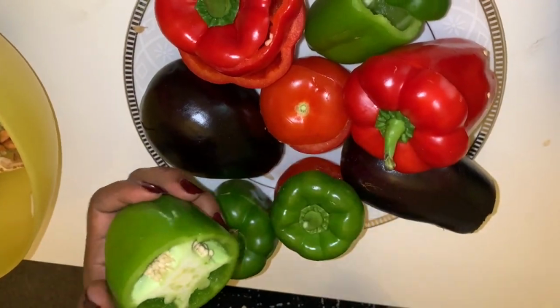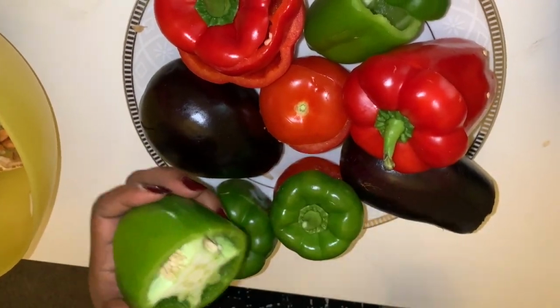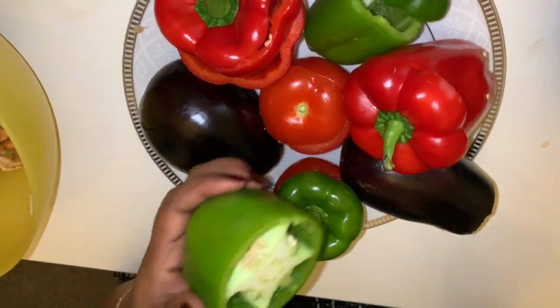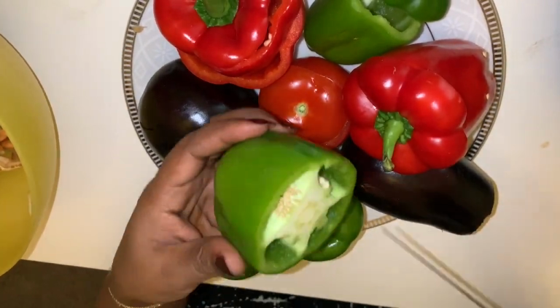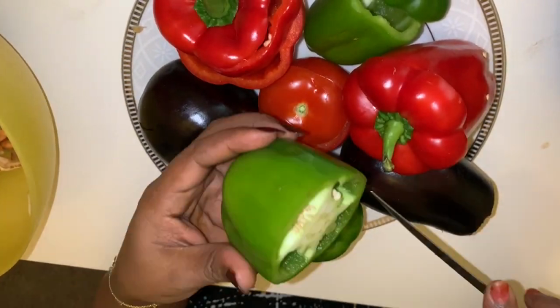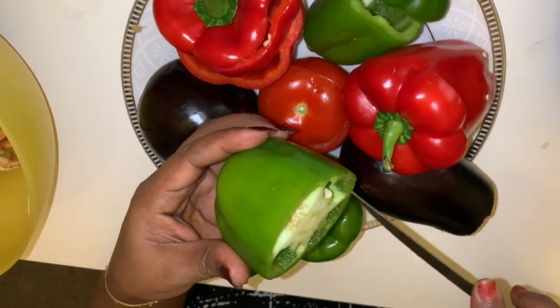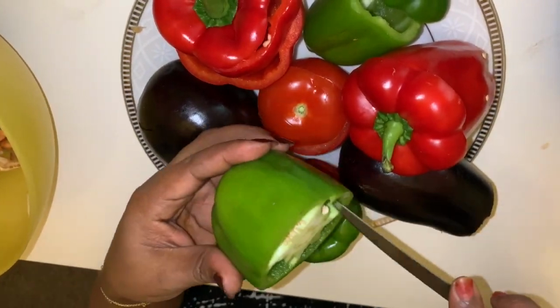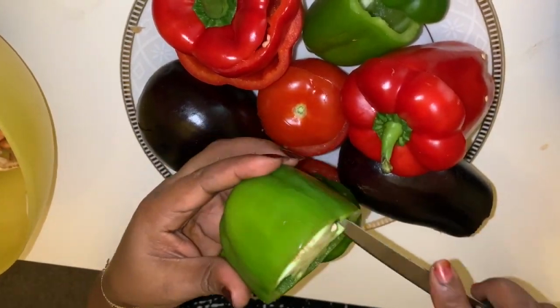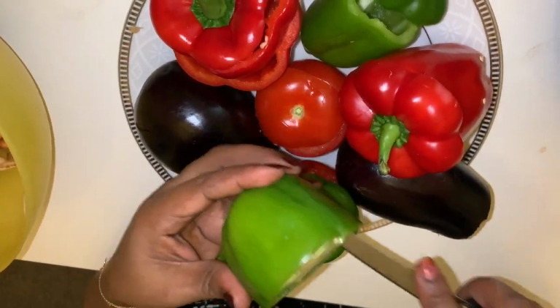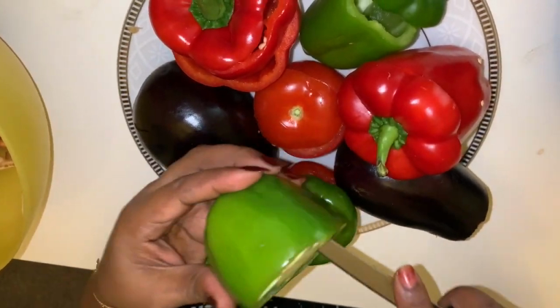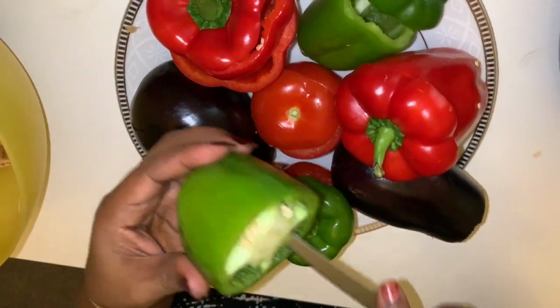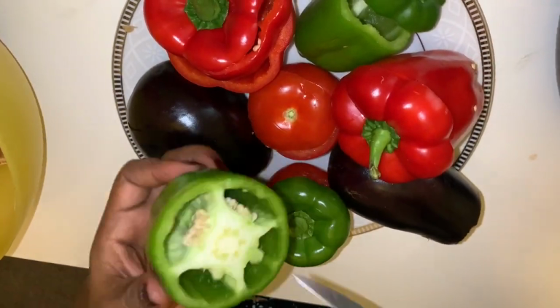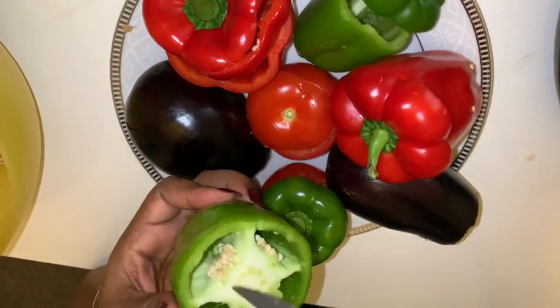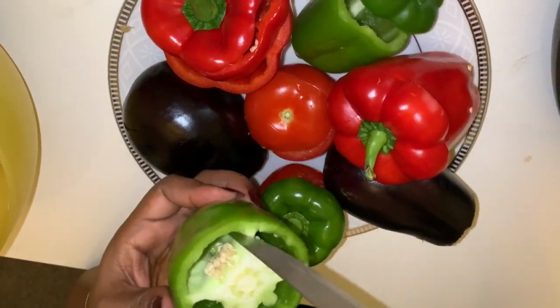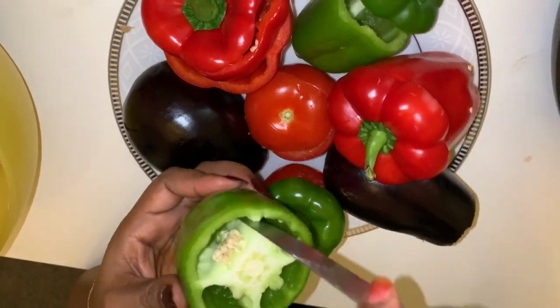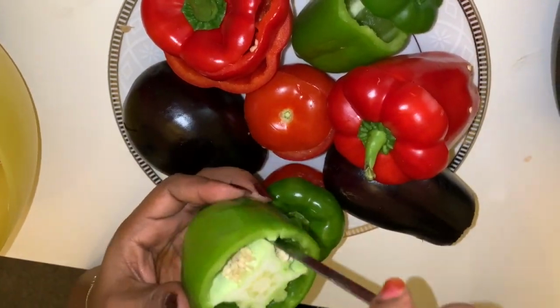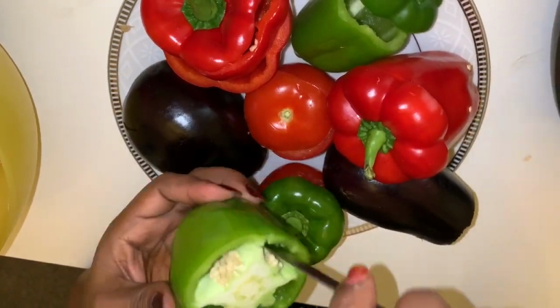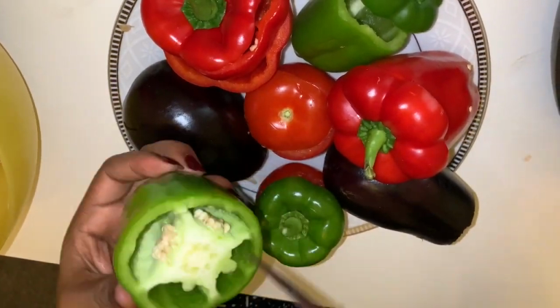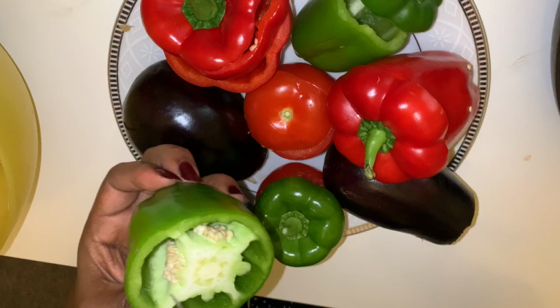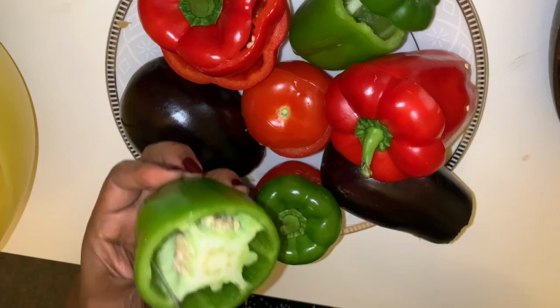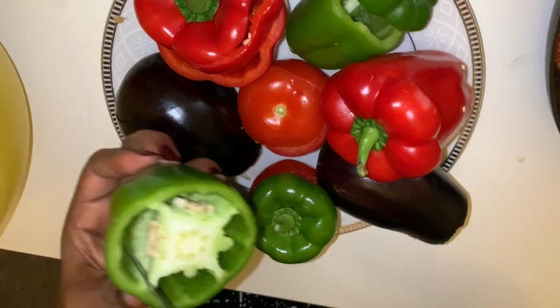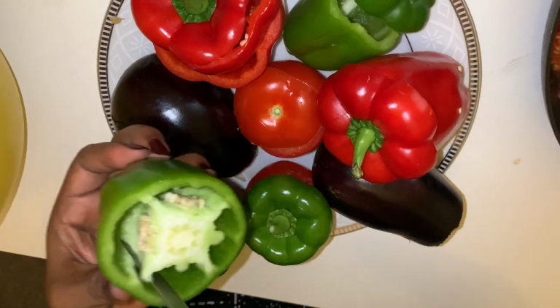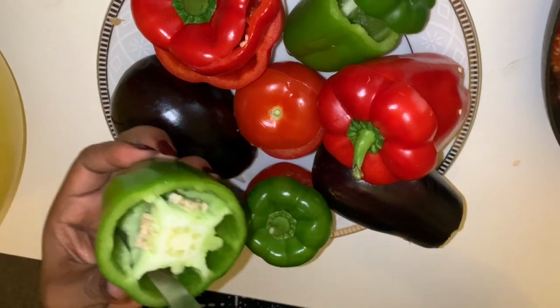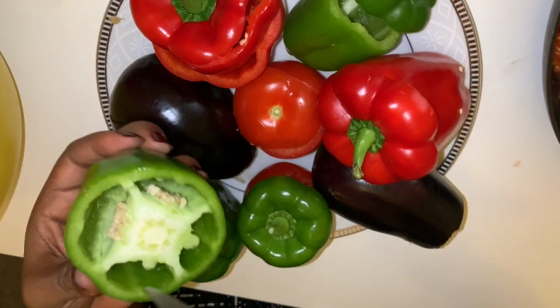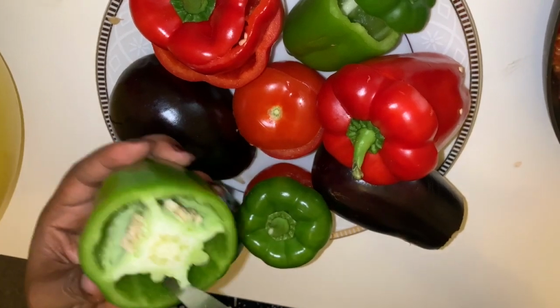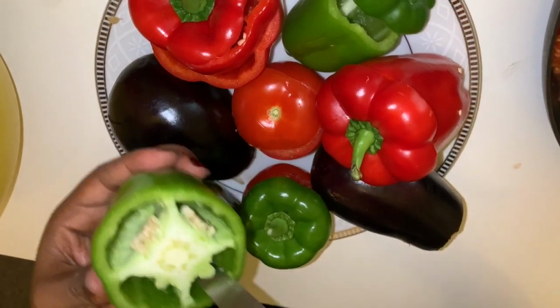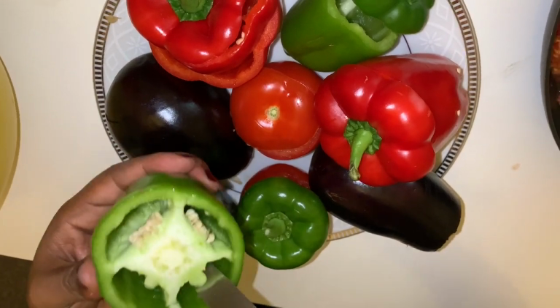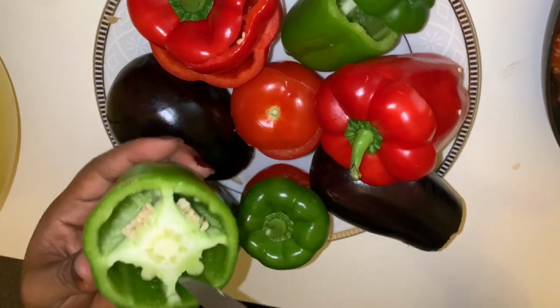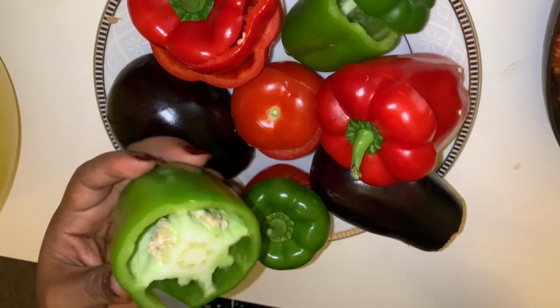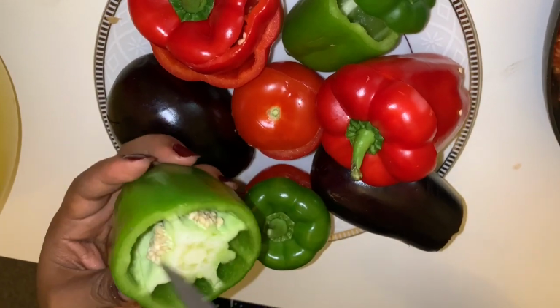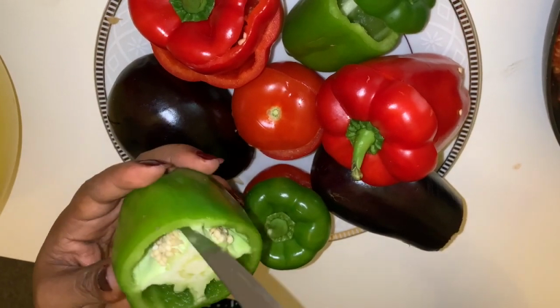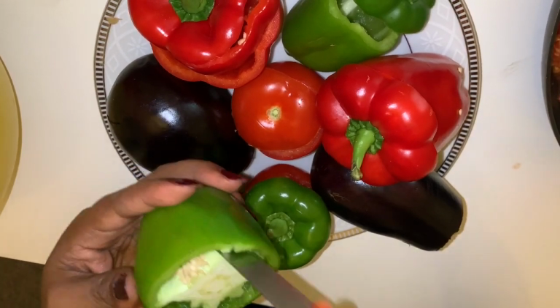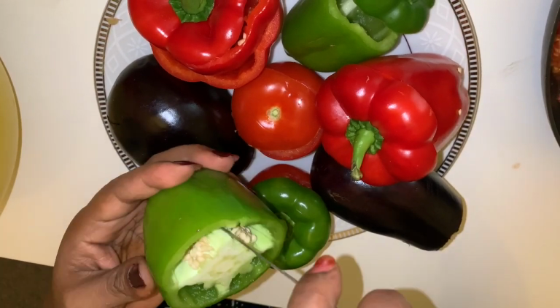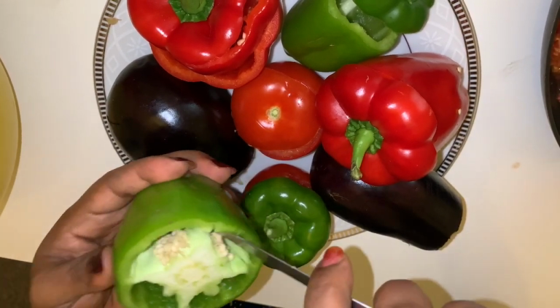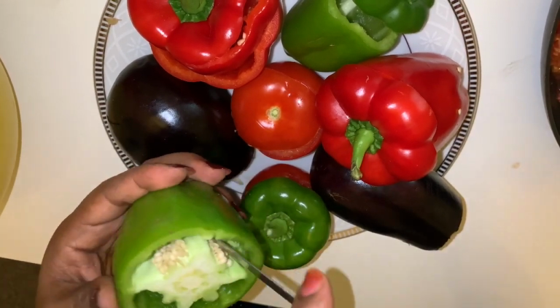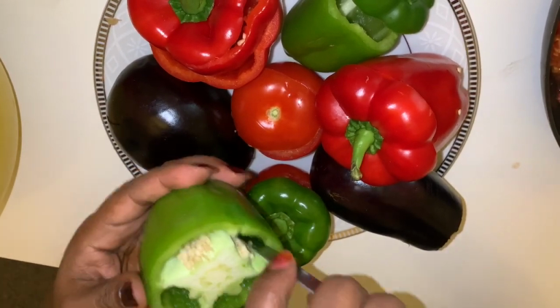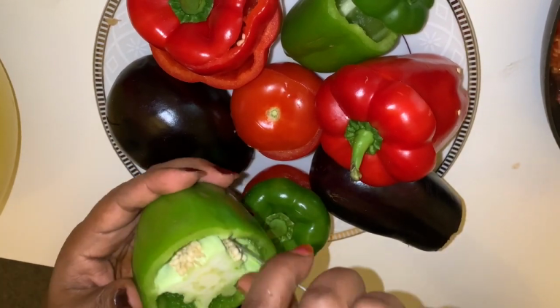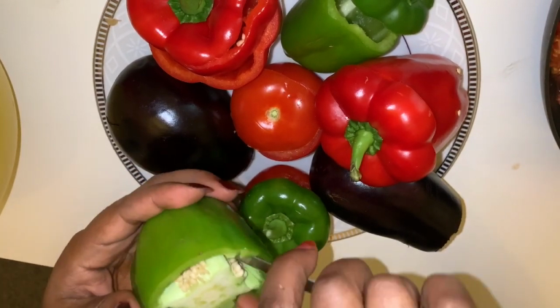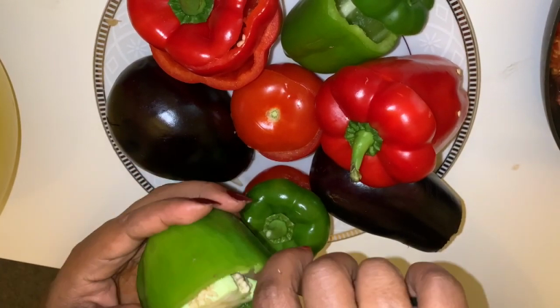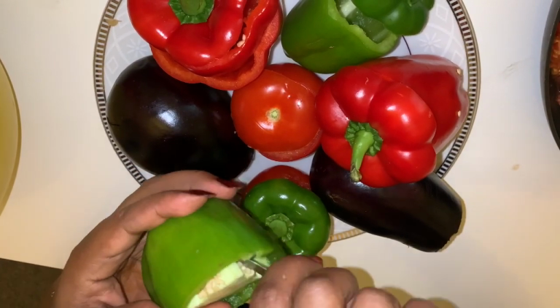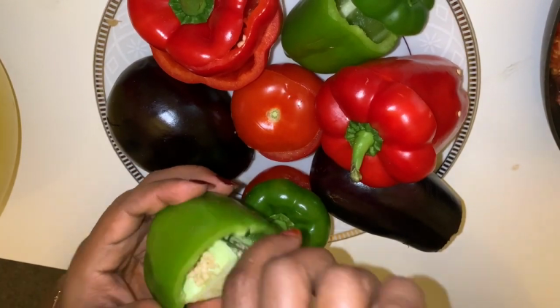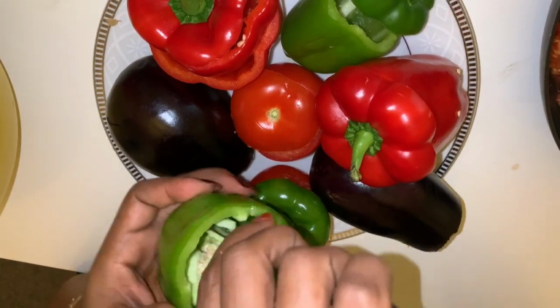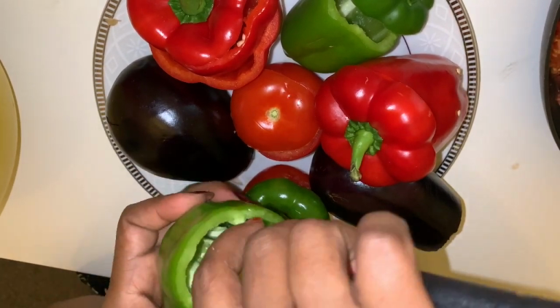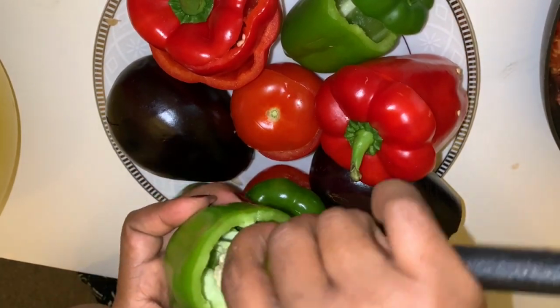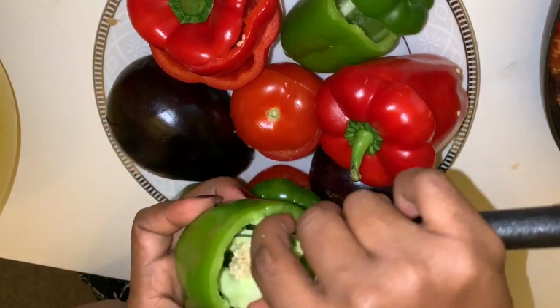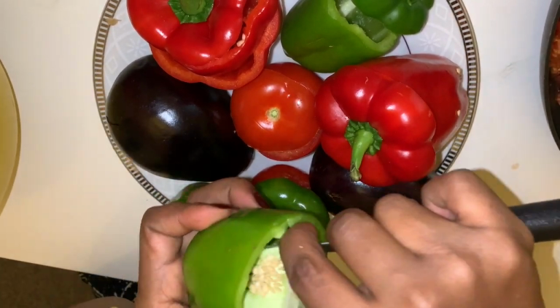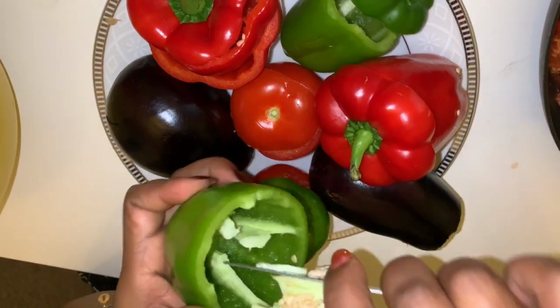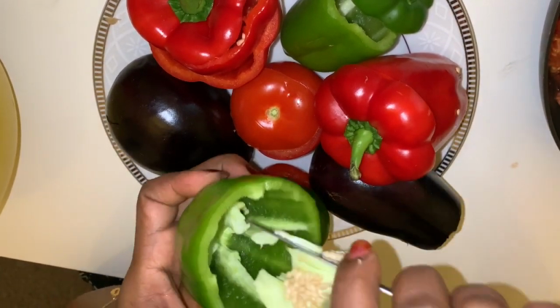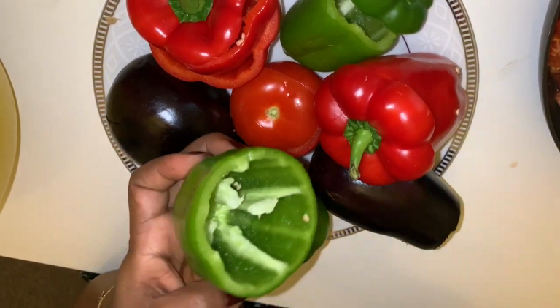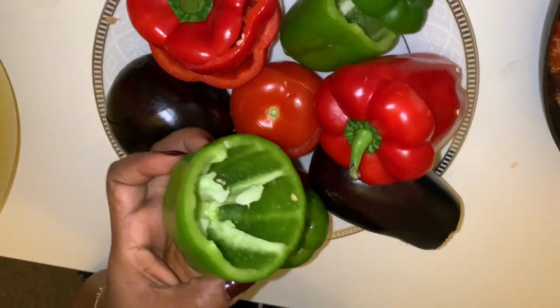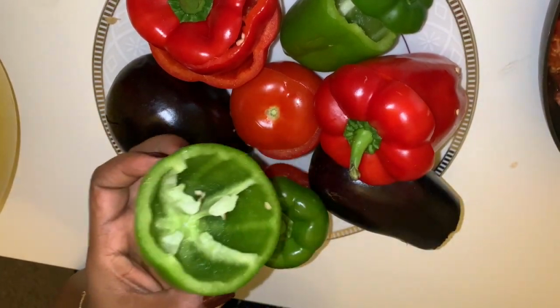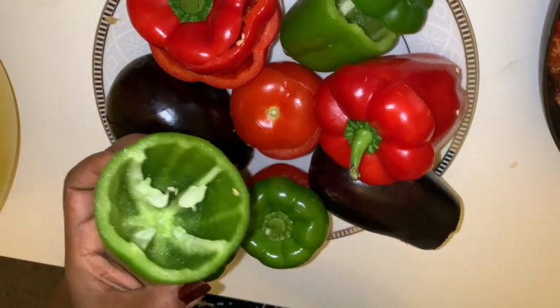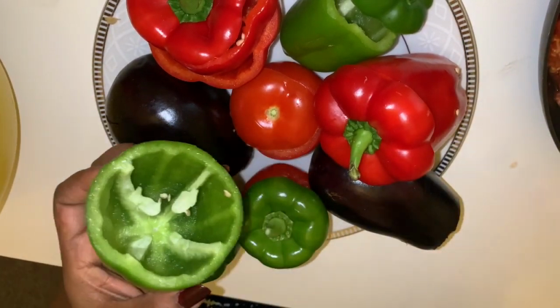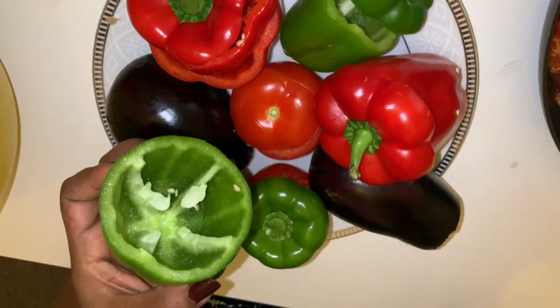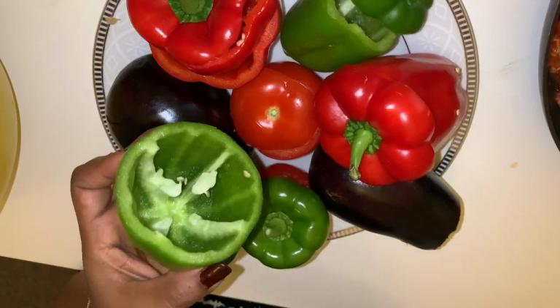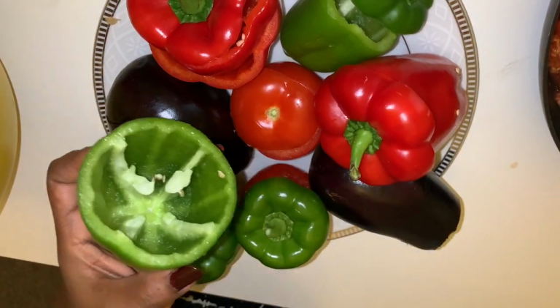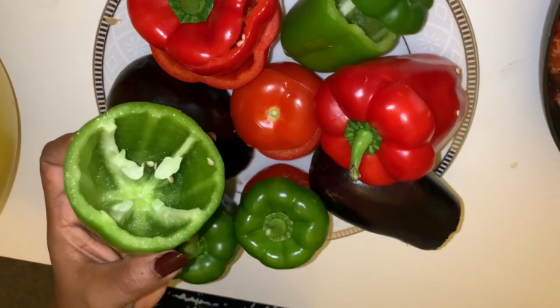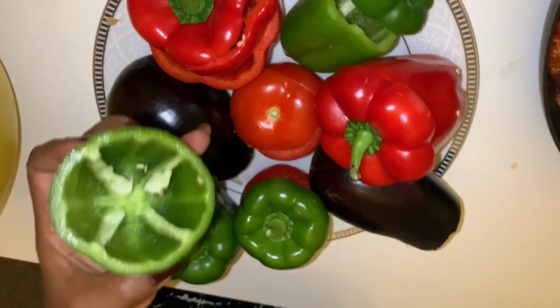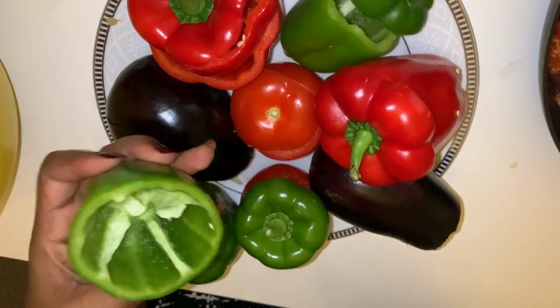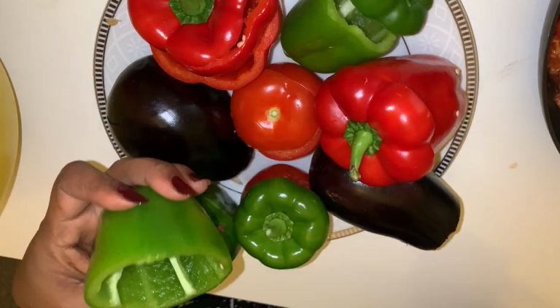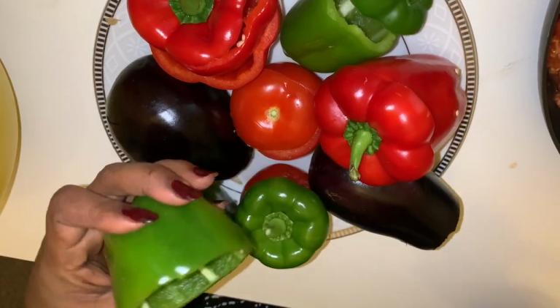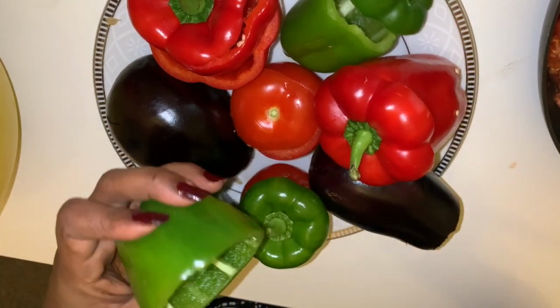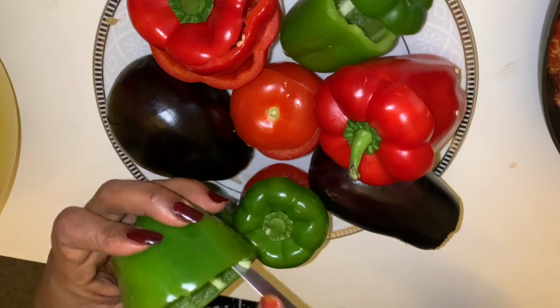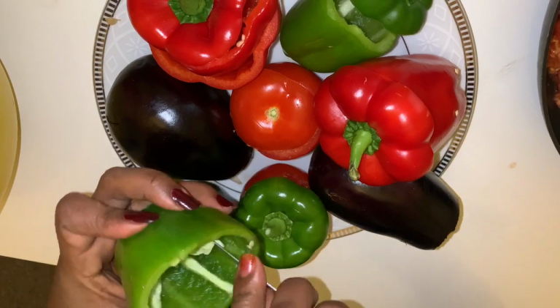Now we prepared the vegetables — cut the top of the vegetables and take out all the seeds.